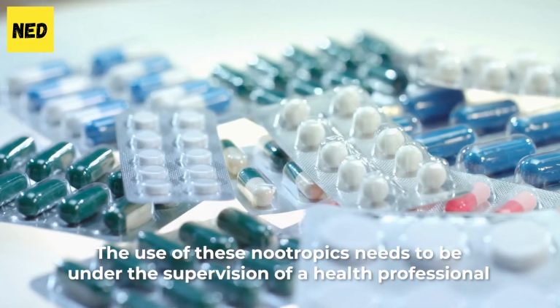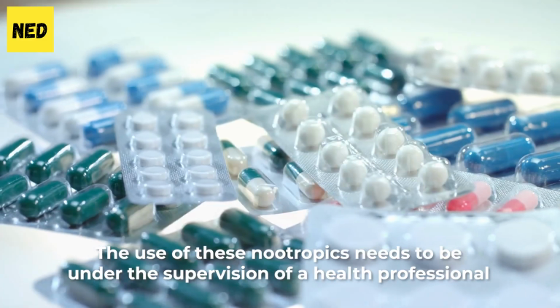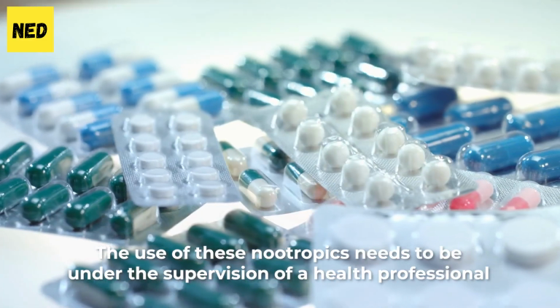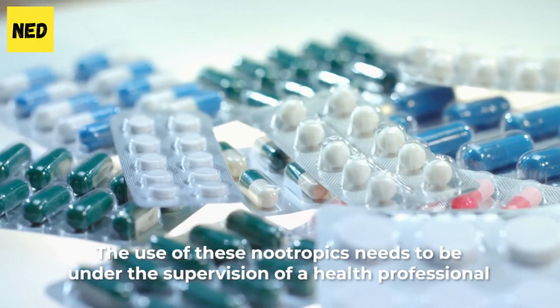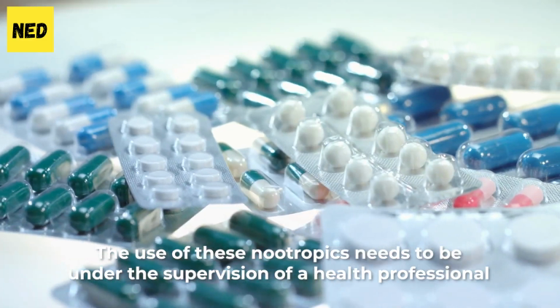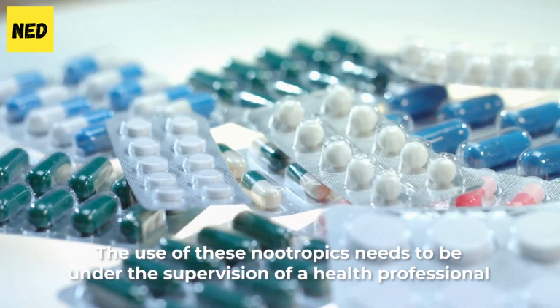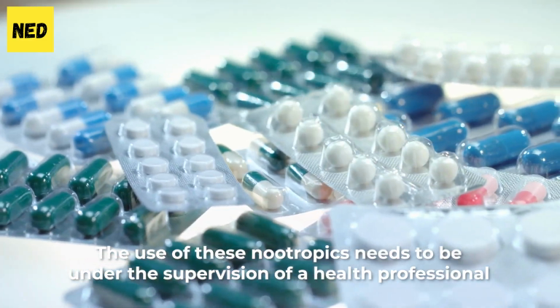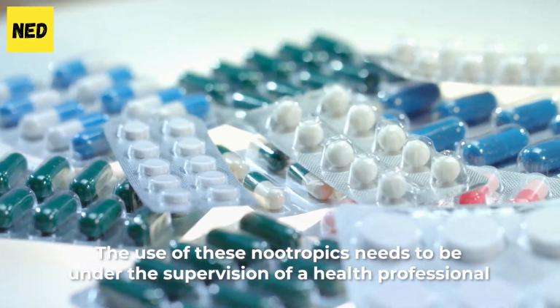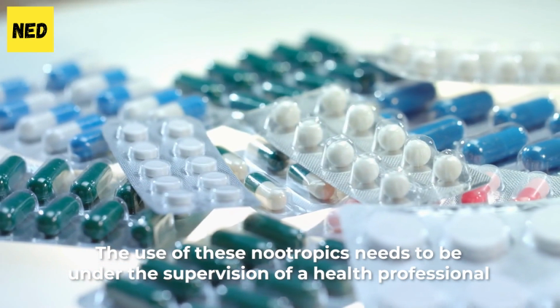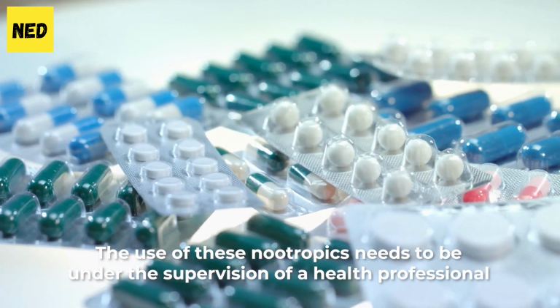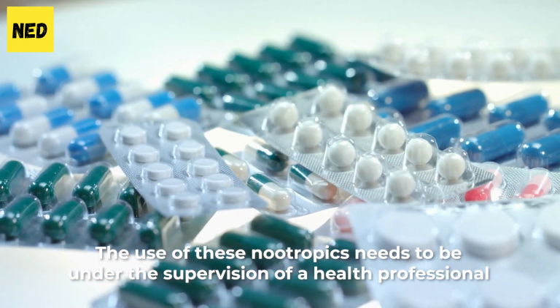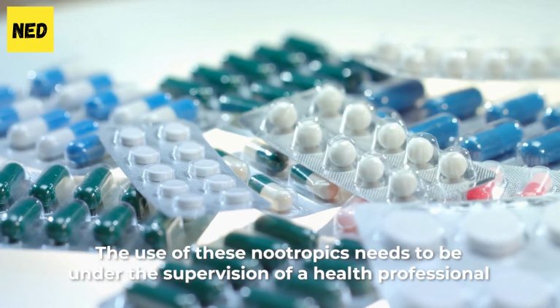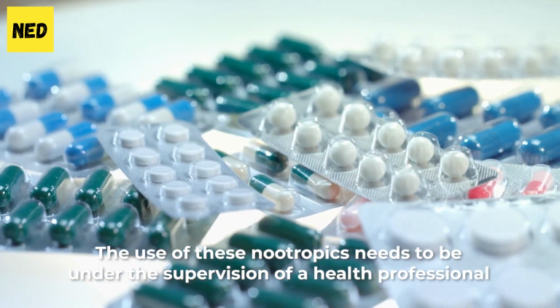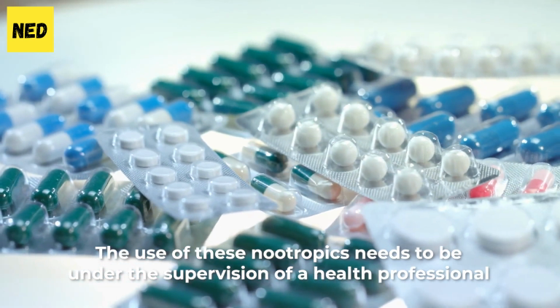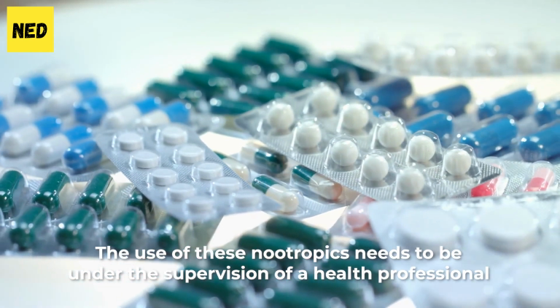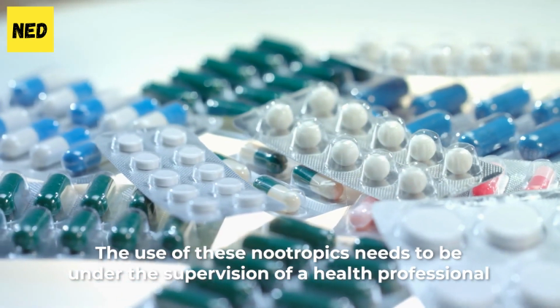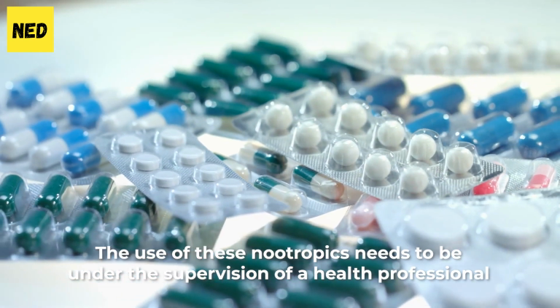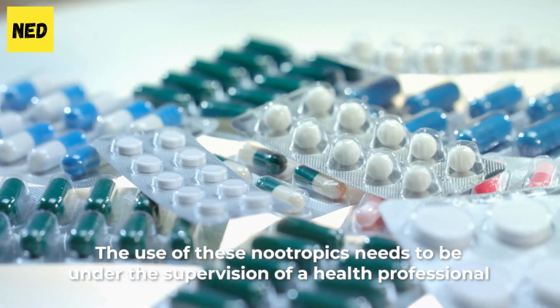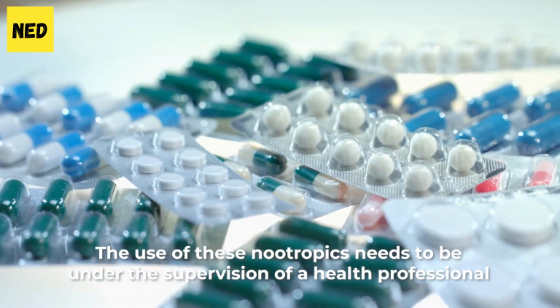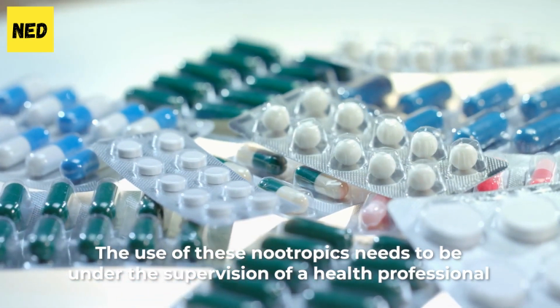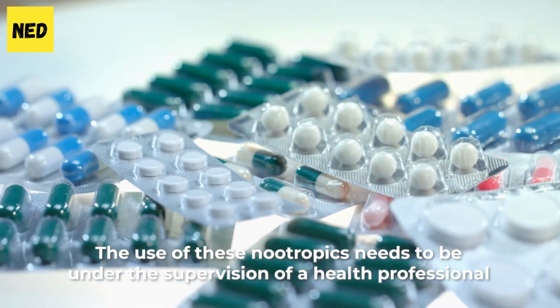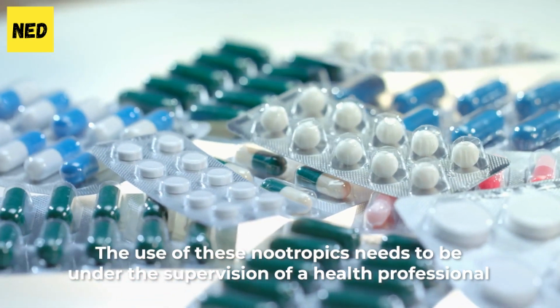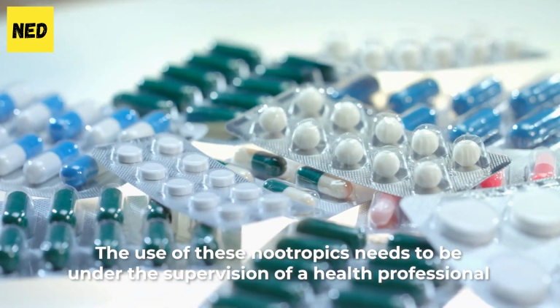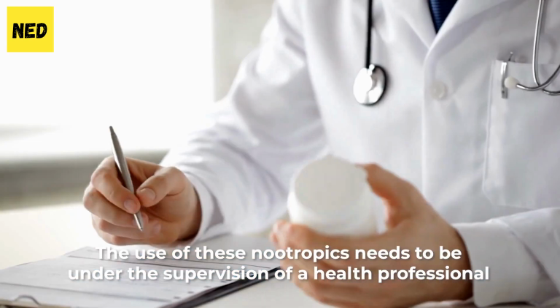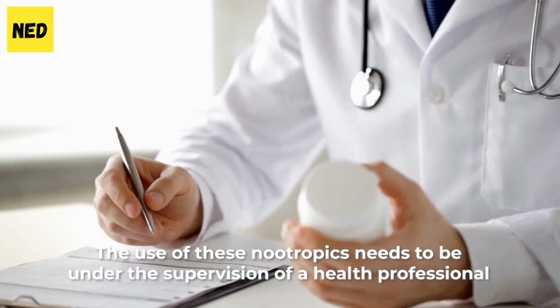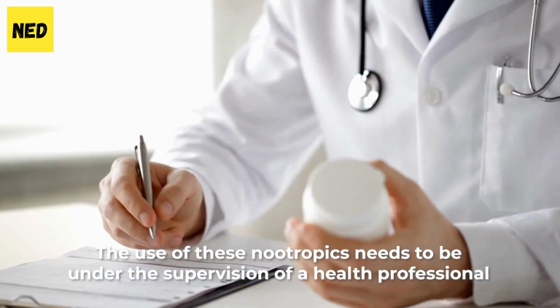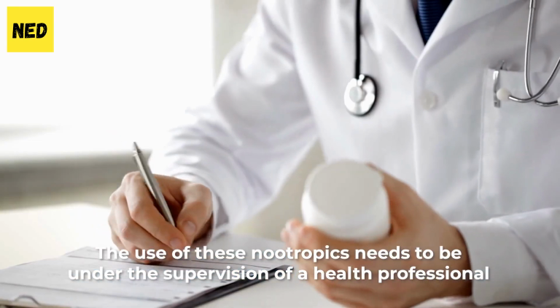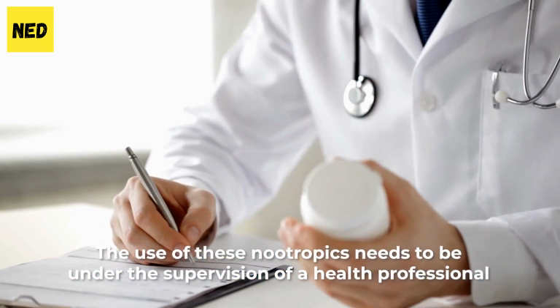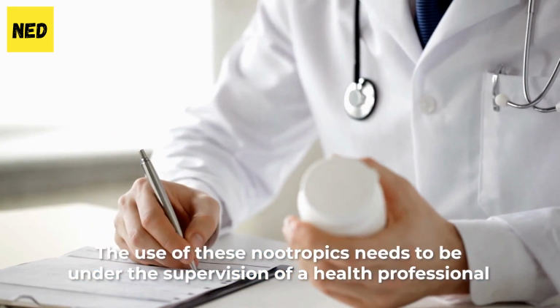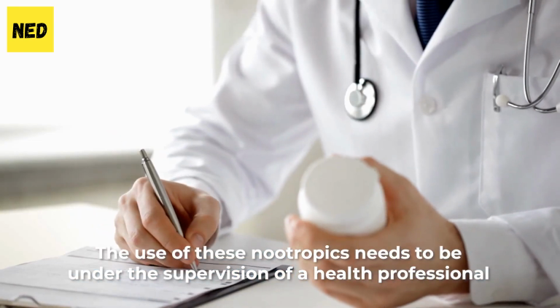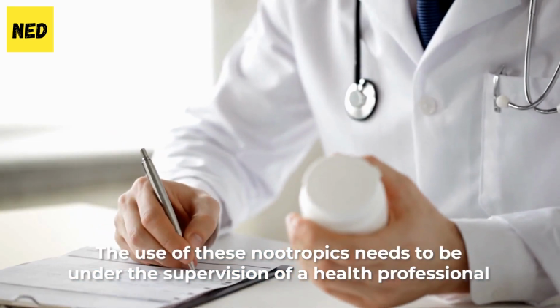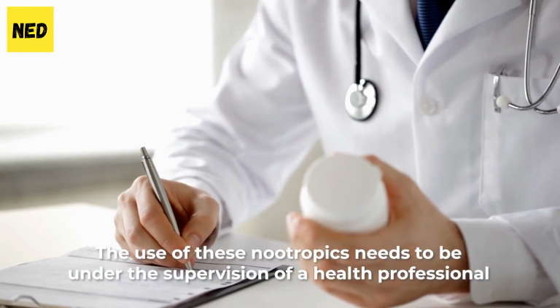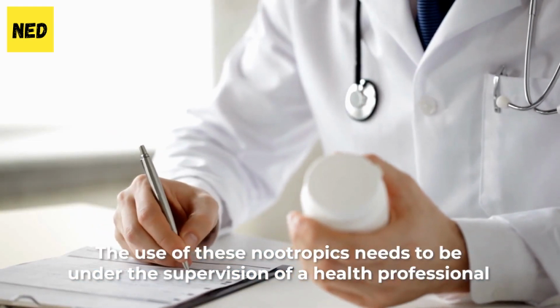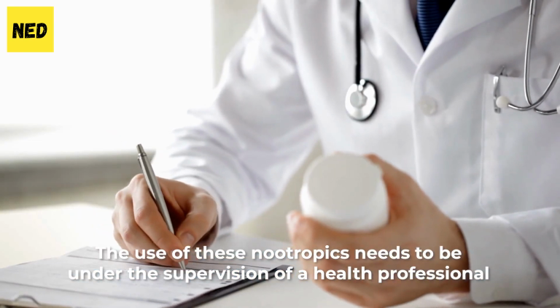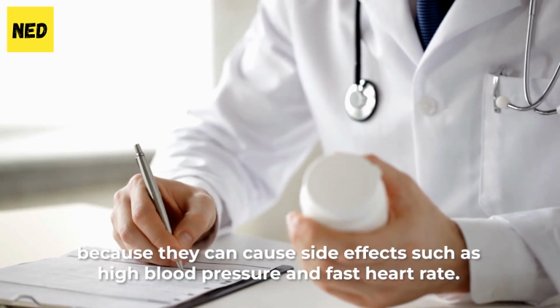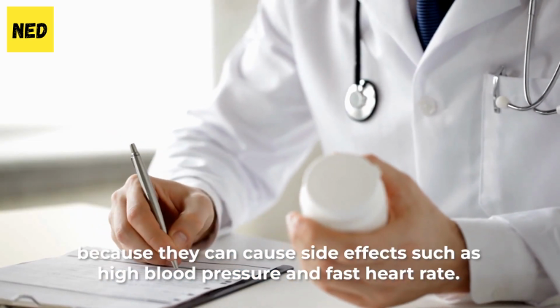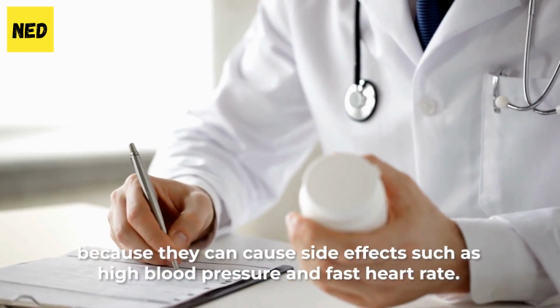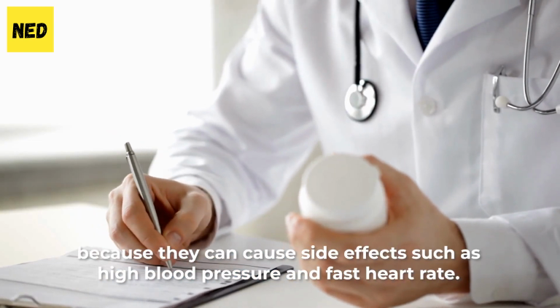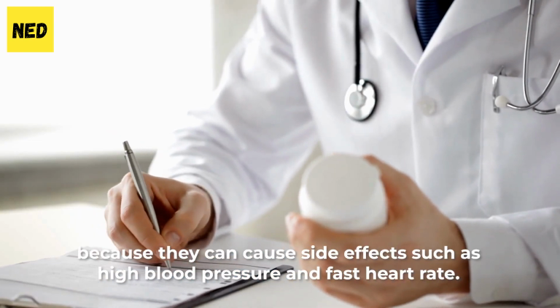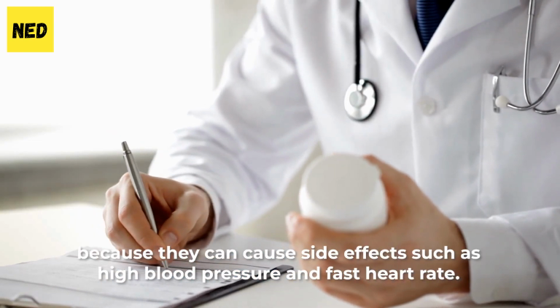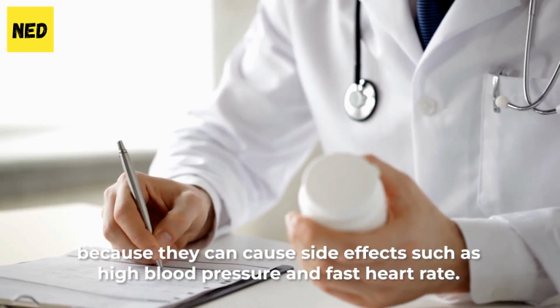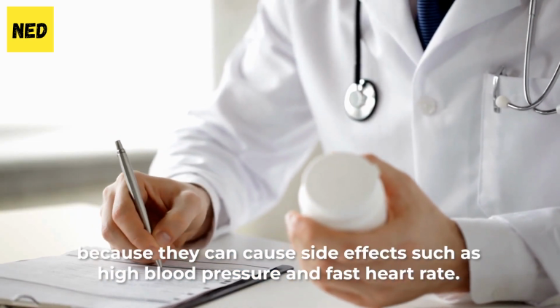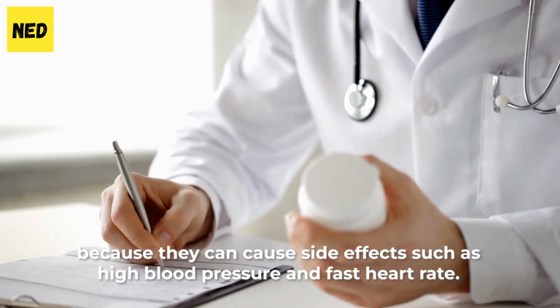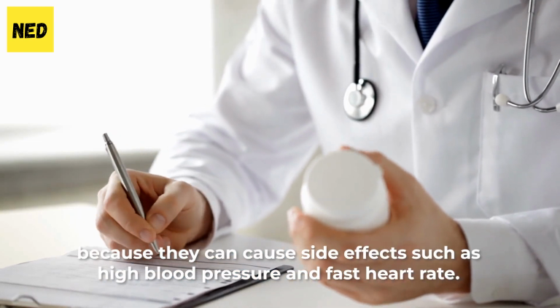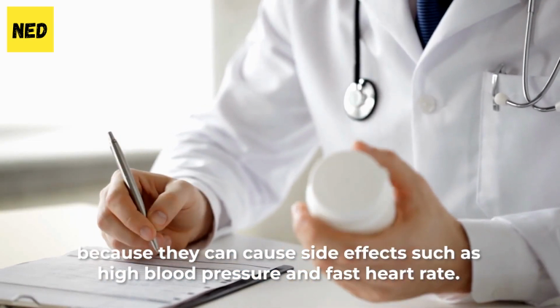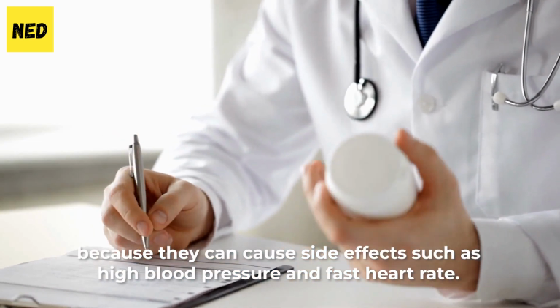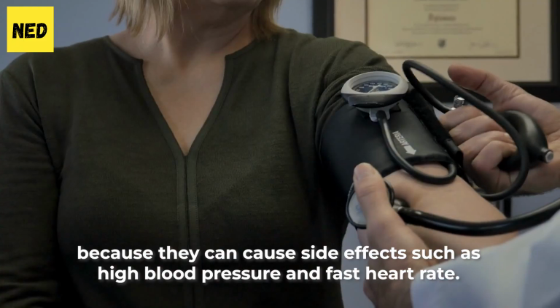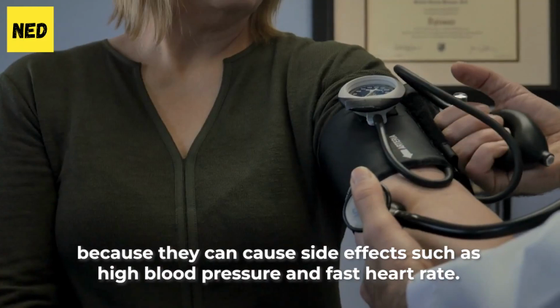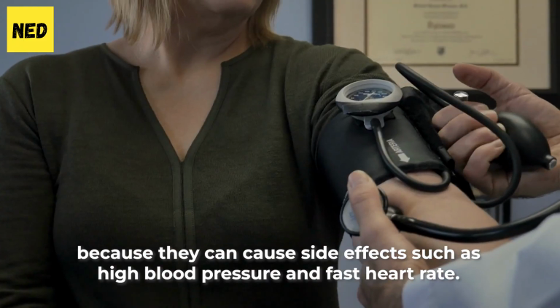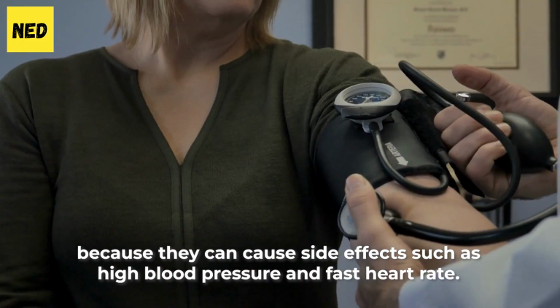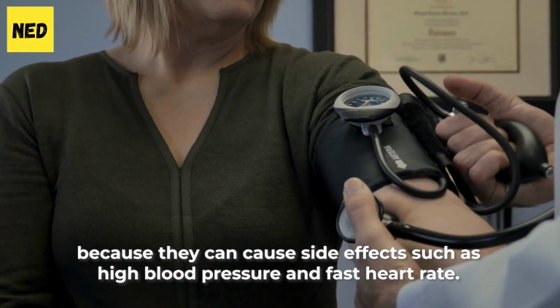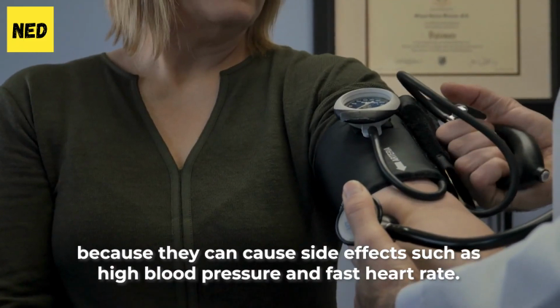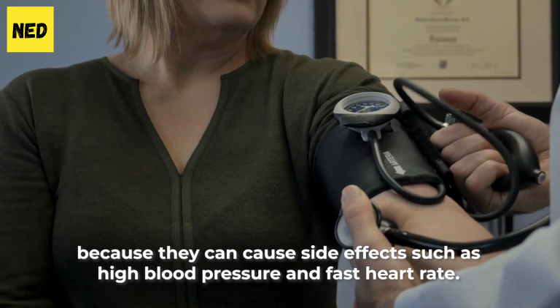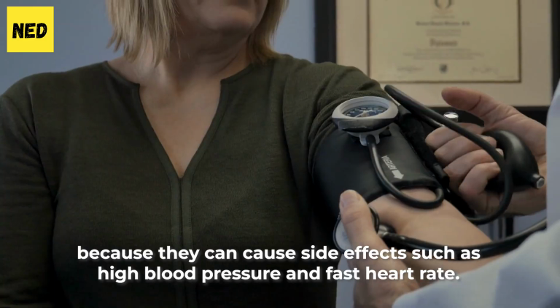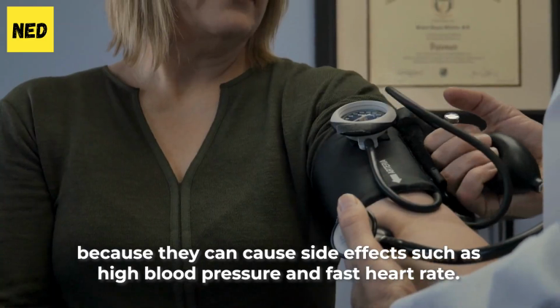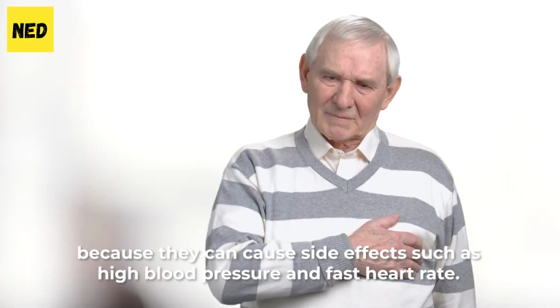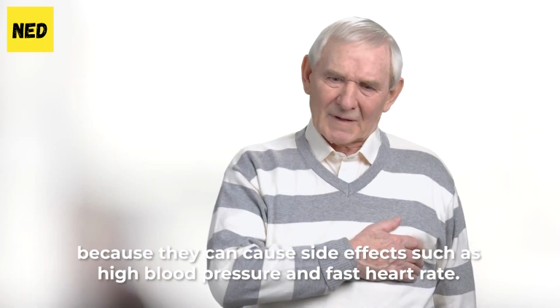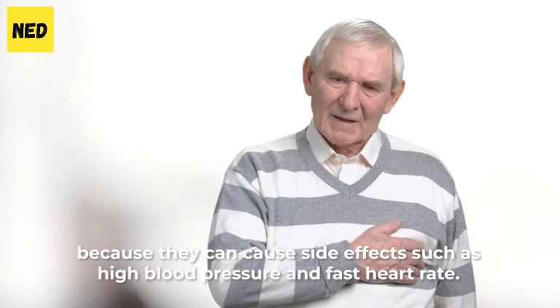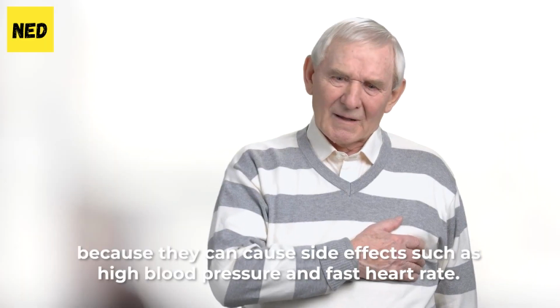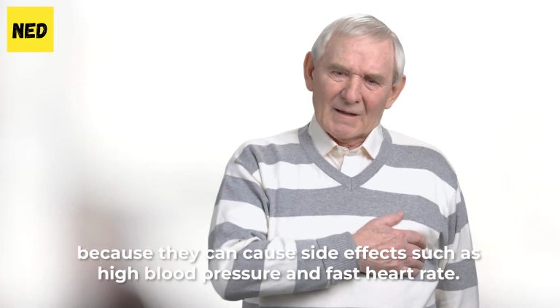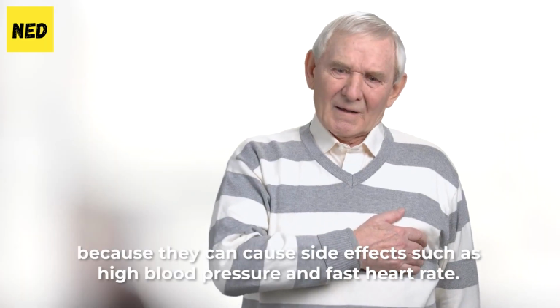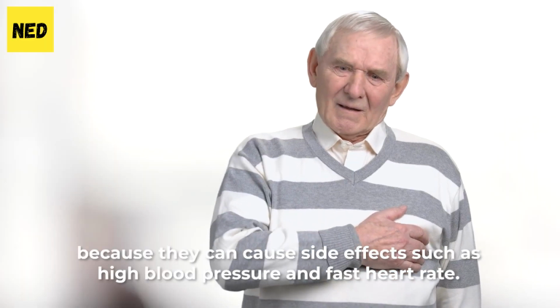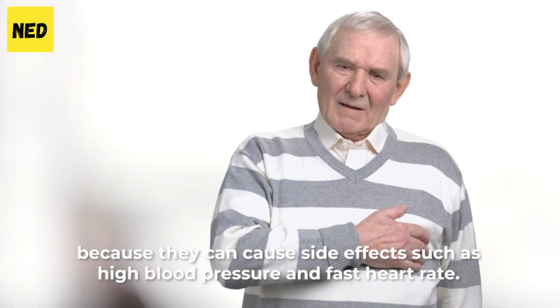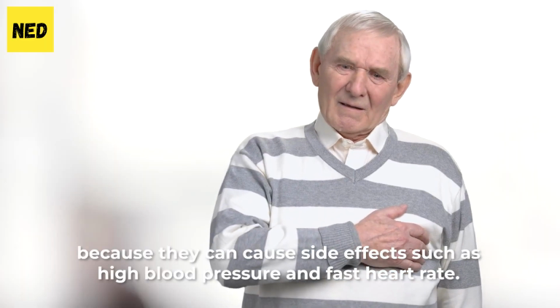The use of these nootropics needs to be under the supervision of a health professional because they can cause side effects such as high blood pressure and fast heart rate.